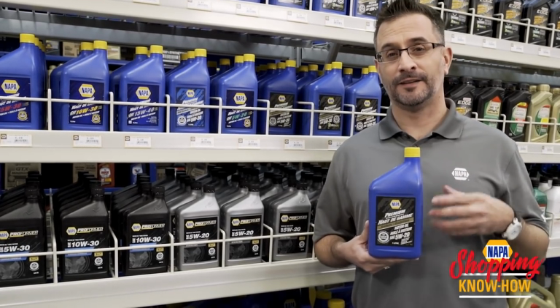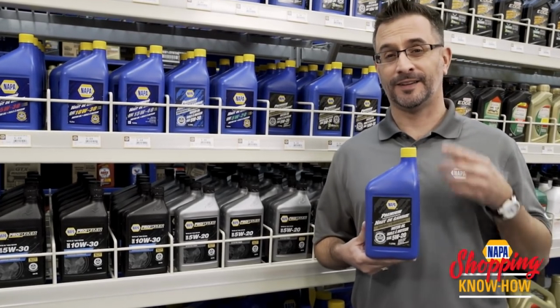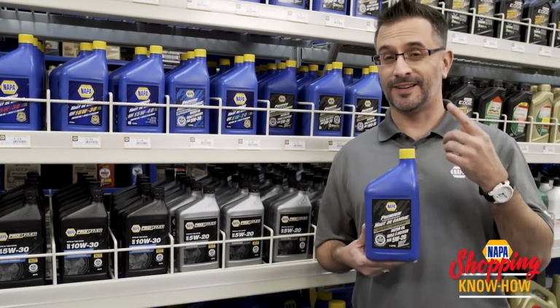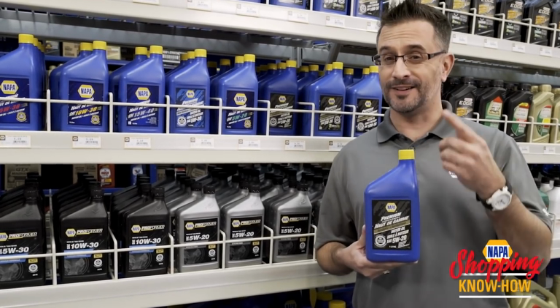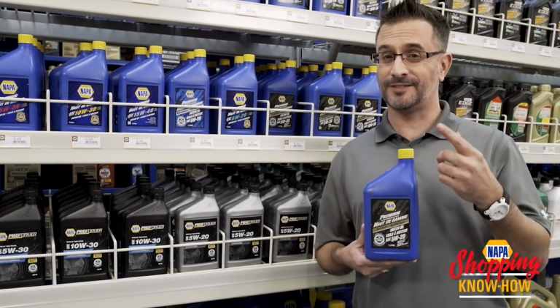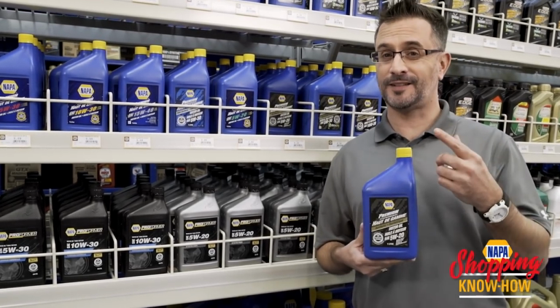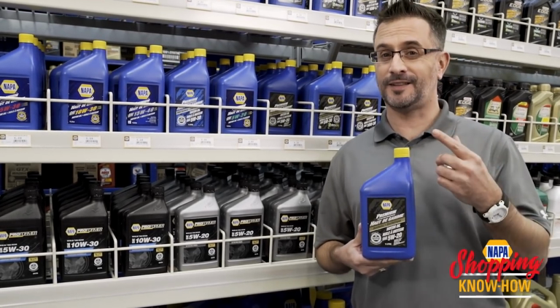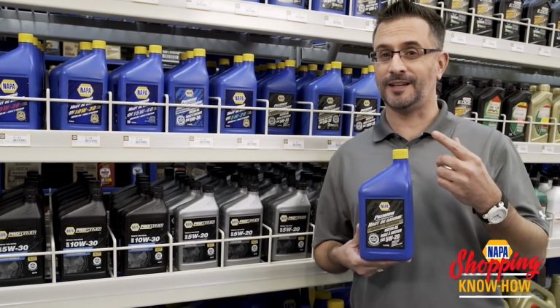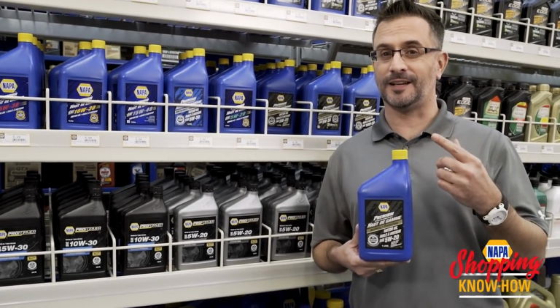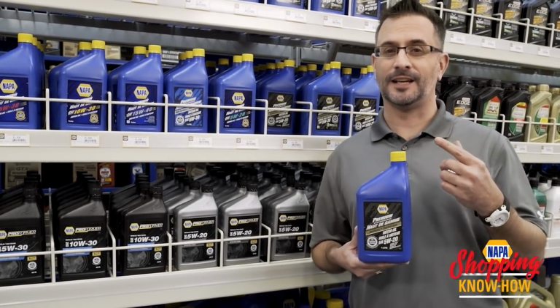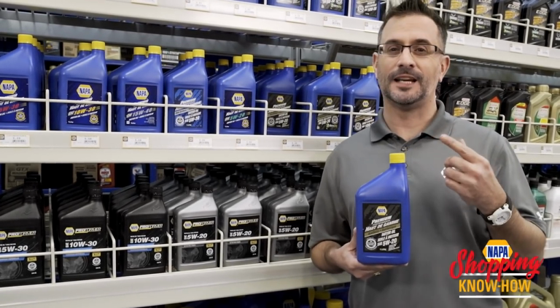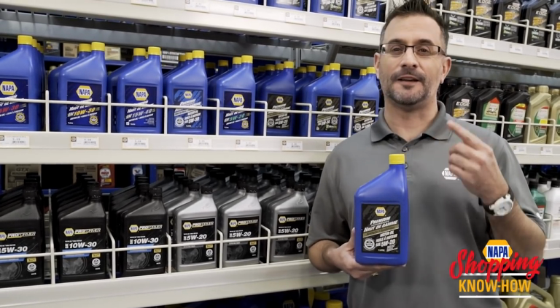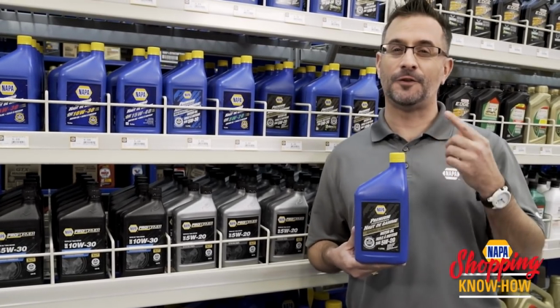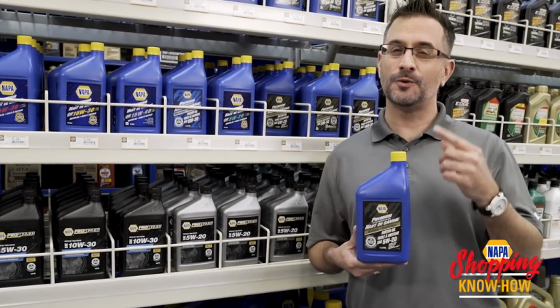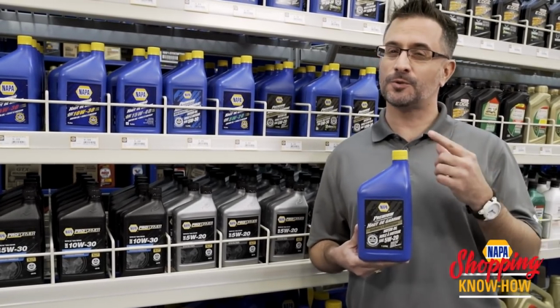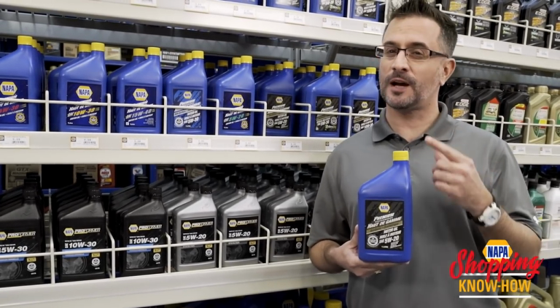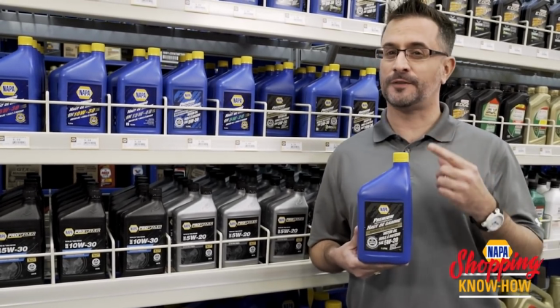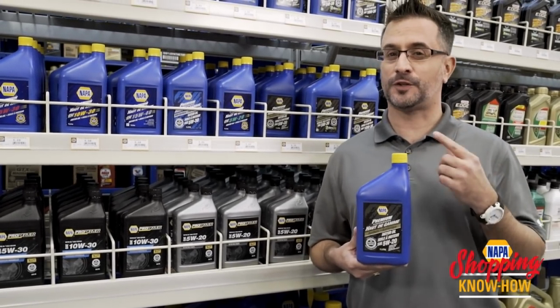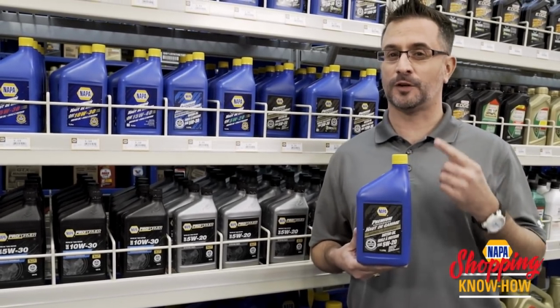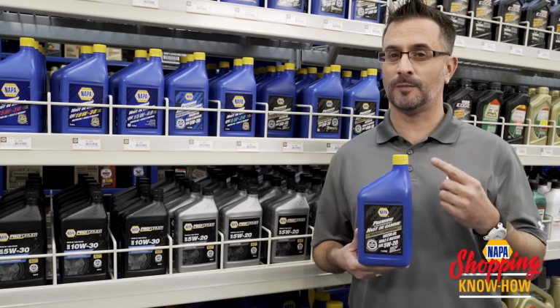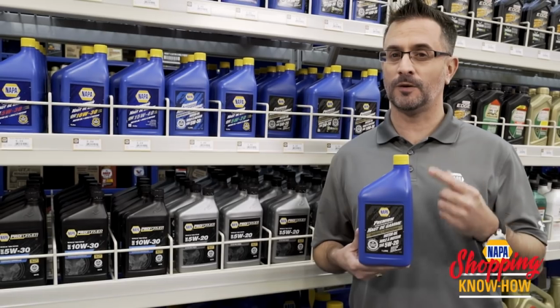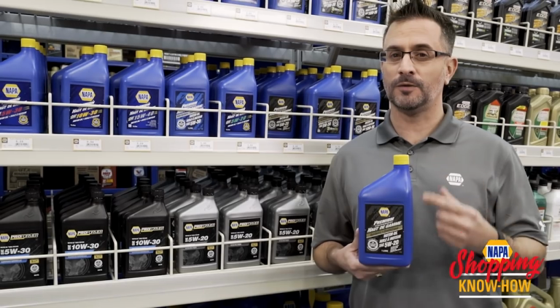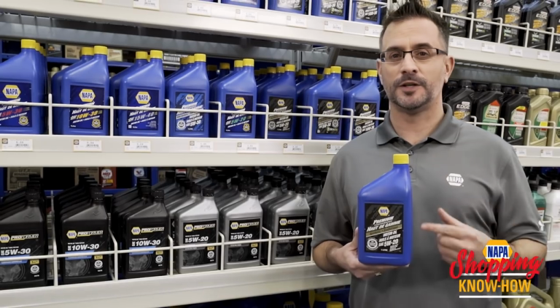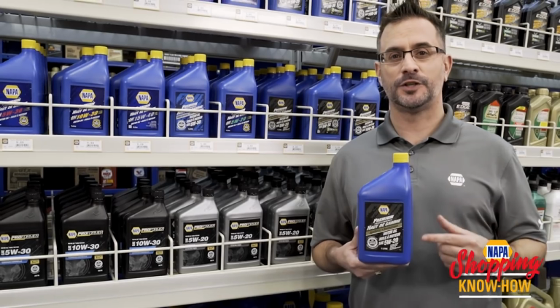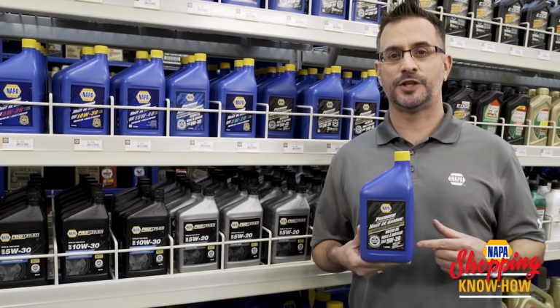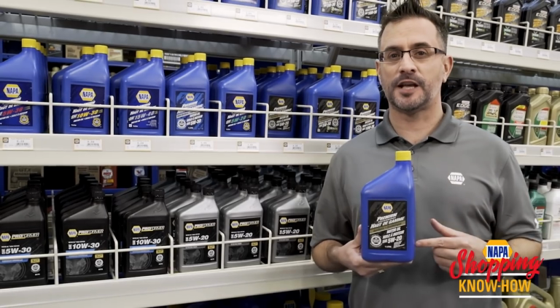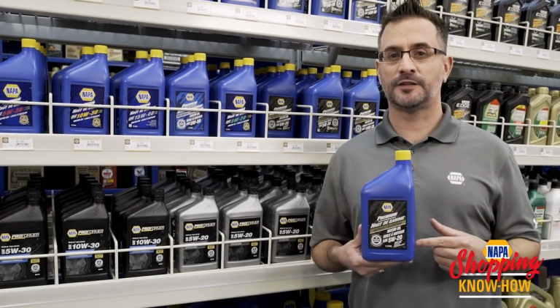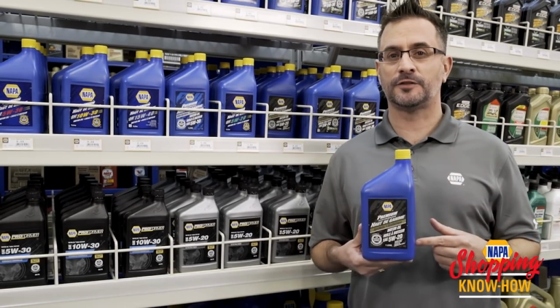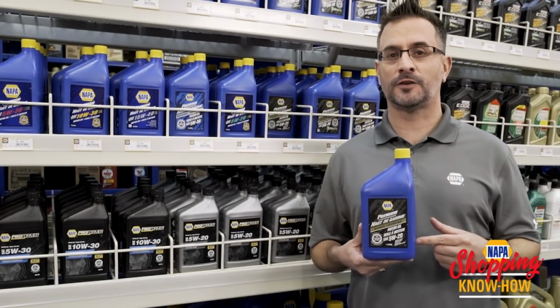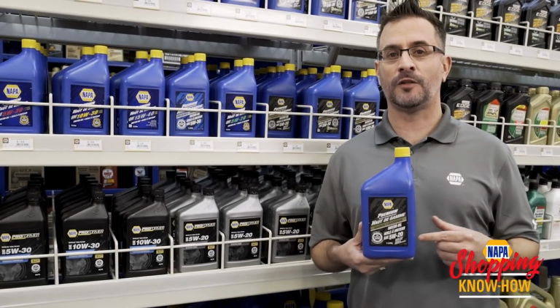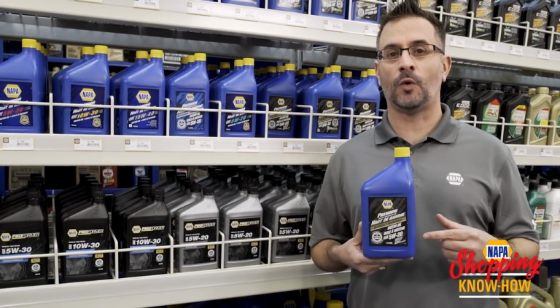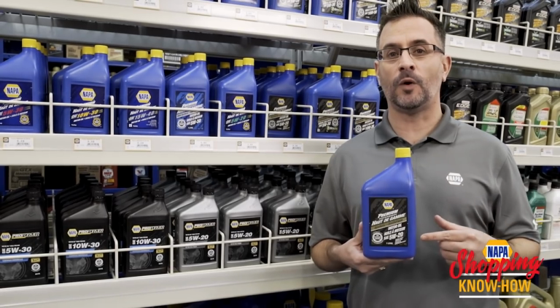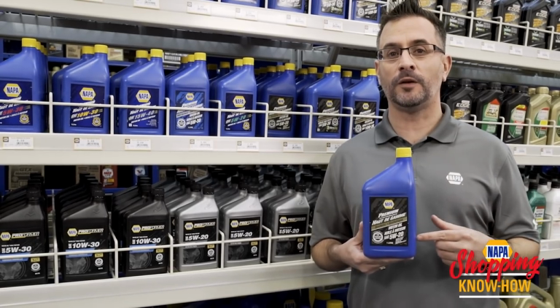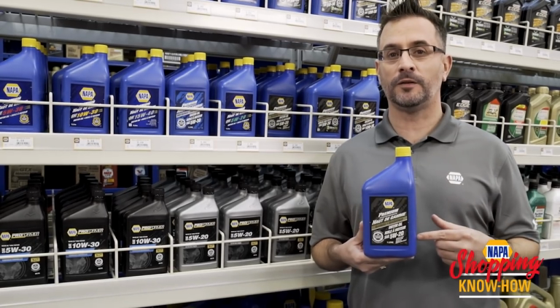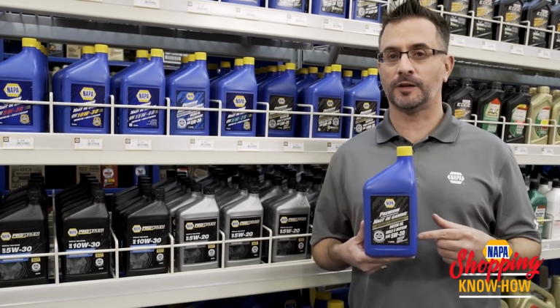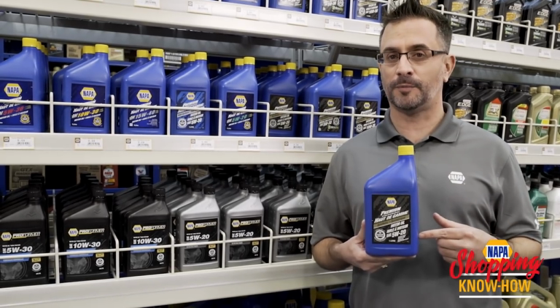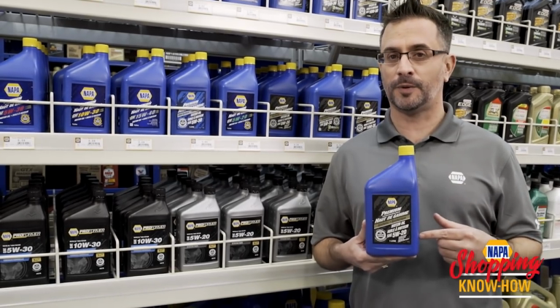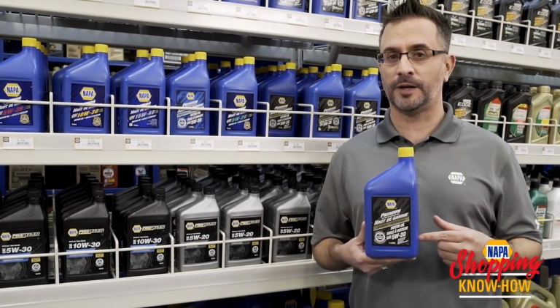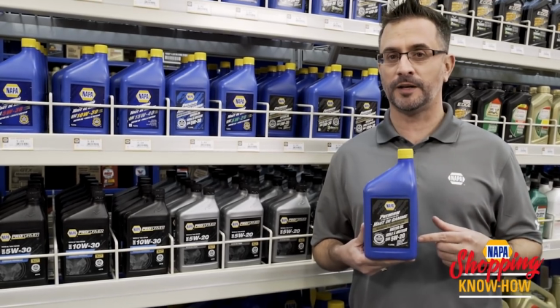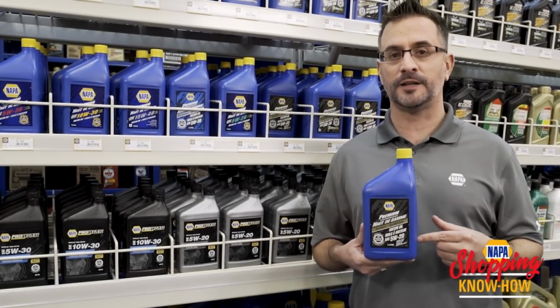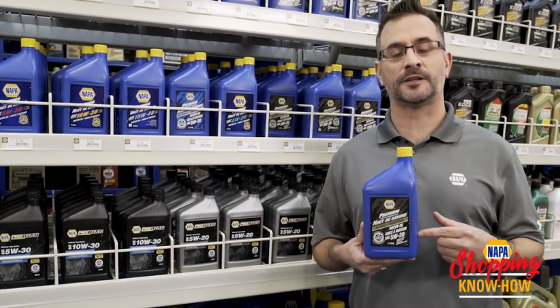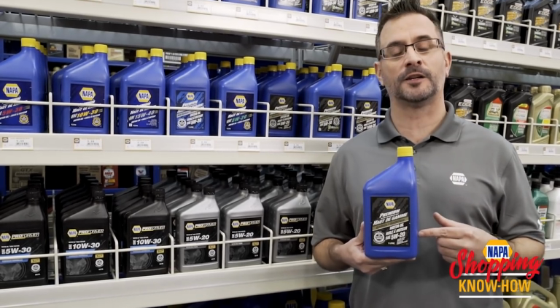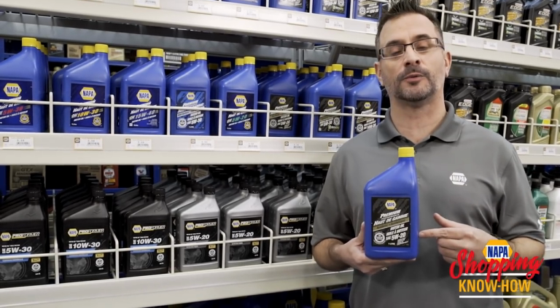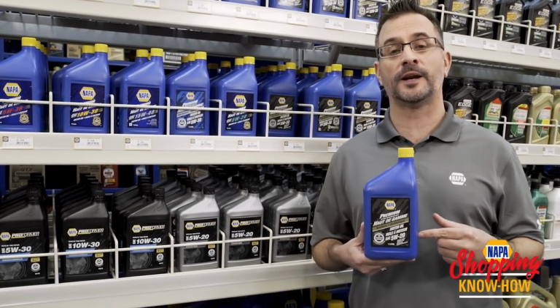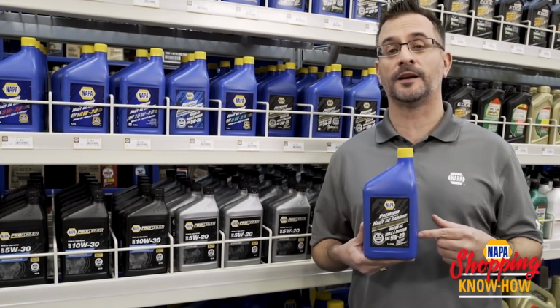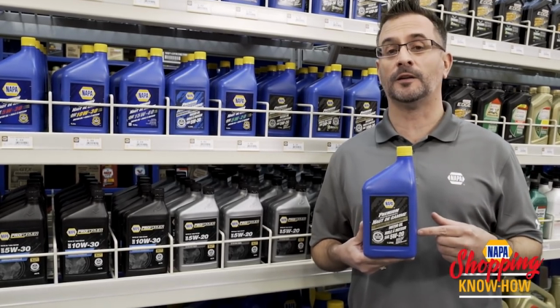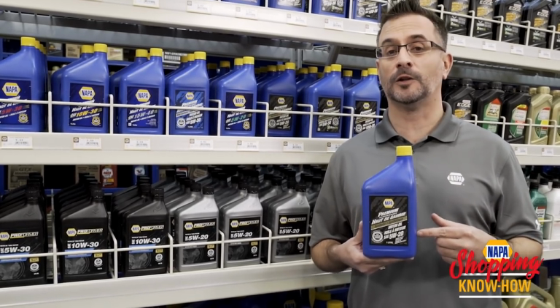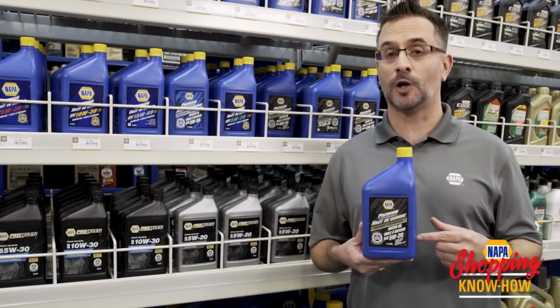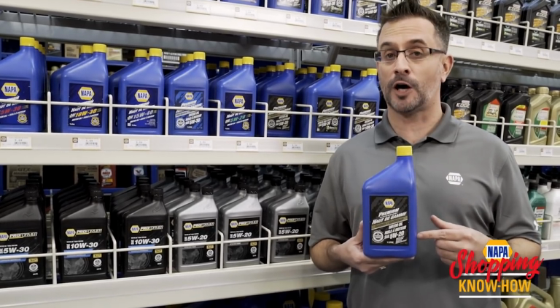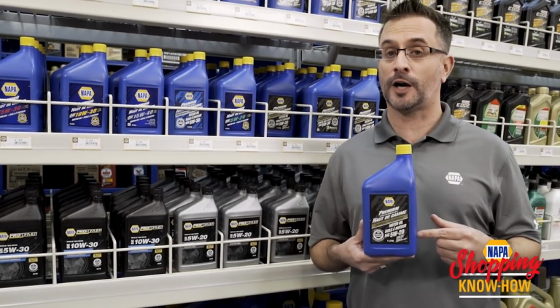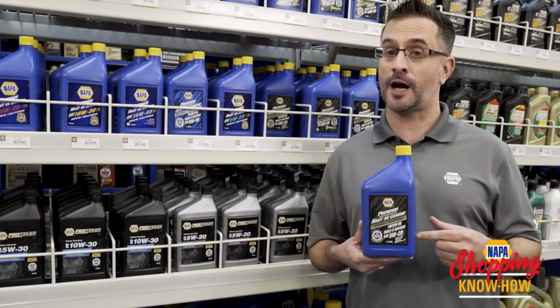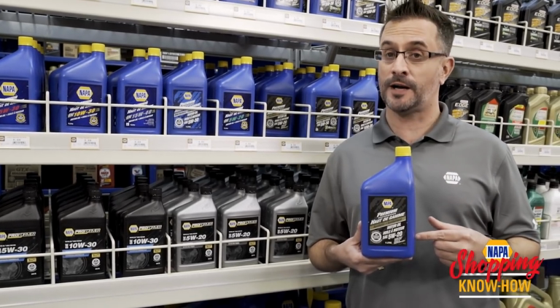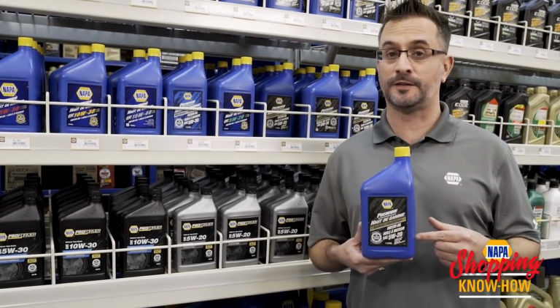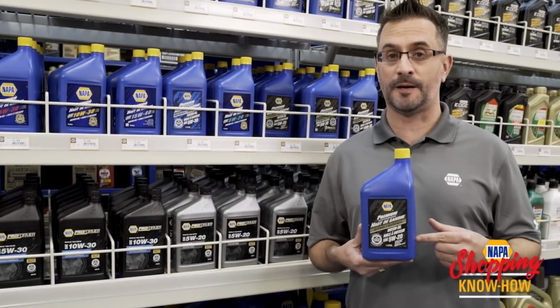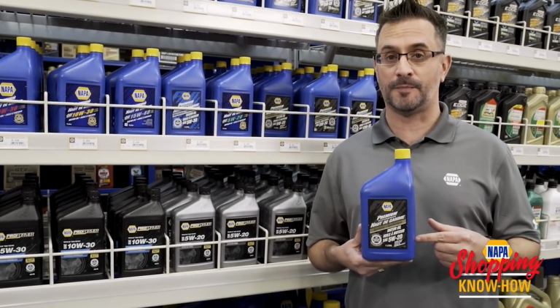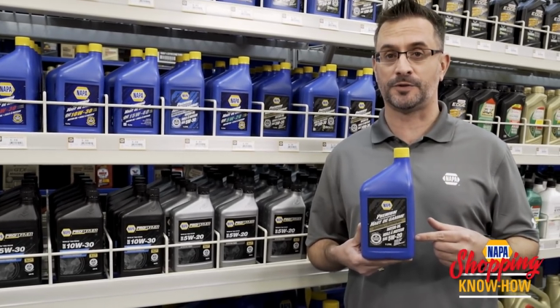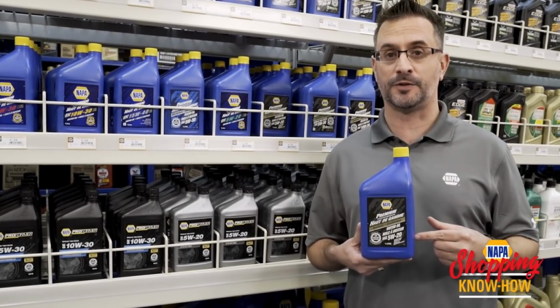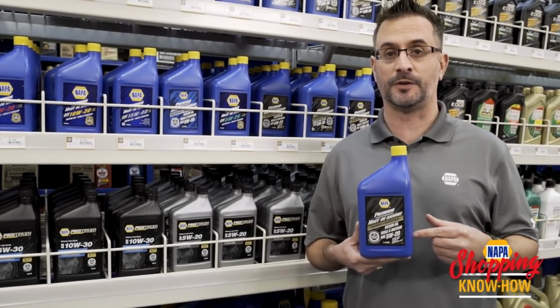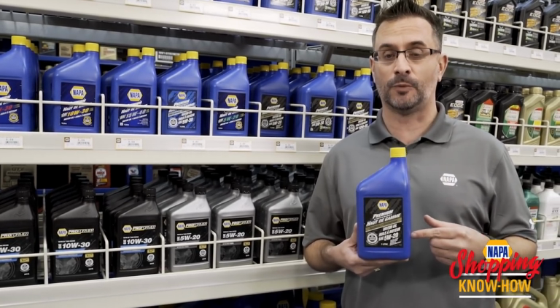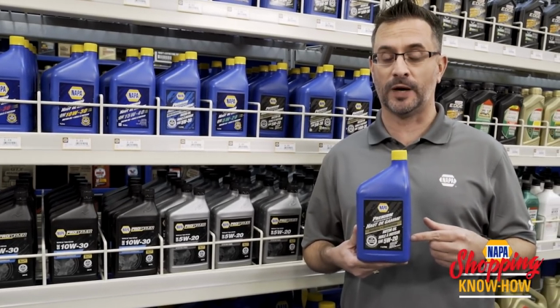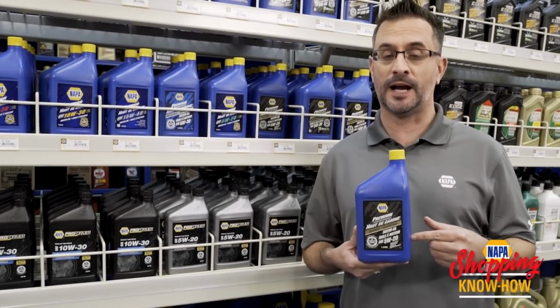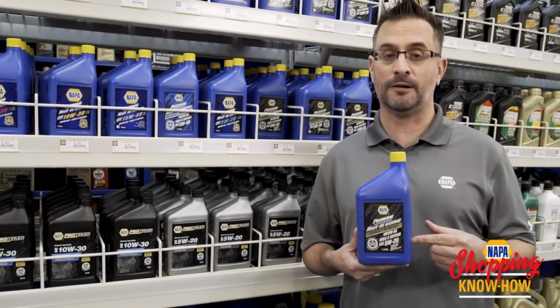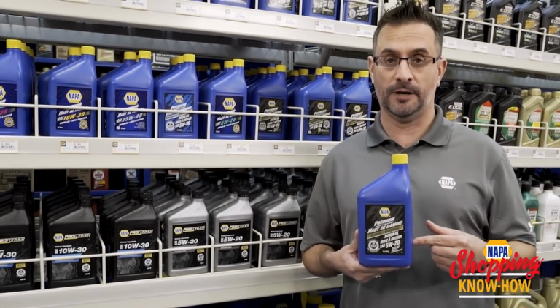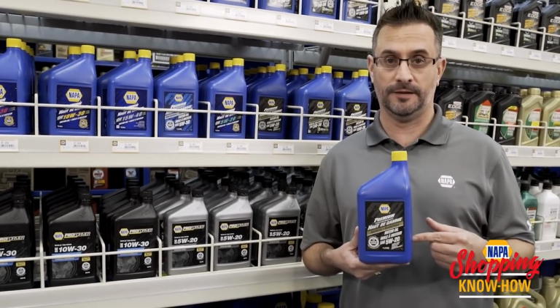Now, here's the thing. If you drive a turbo, chances are the oil you're going to put in is going to run at a lot higher temperature than what I run.